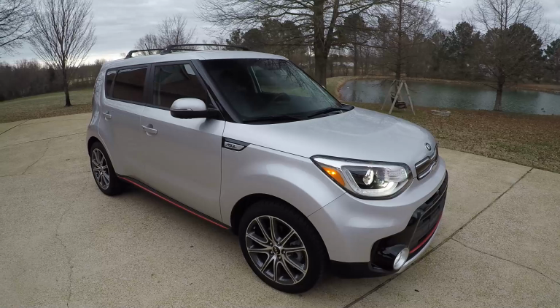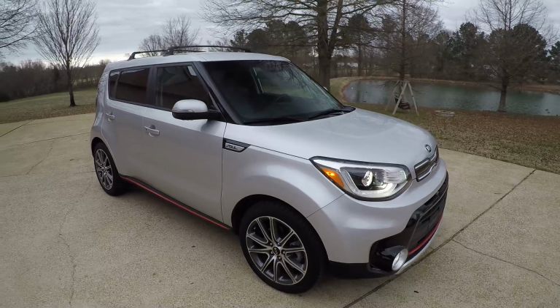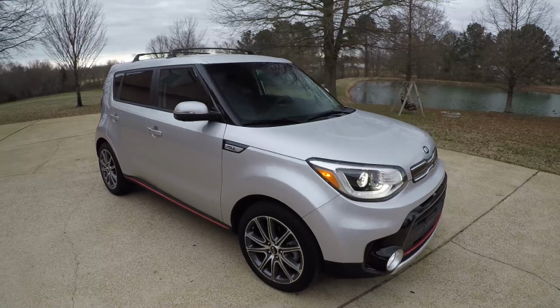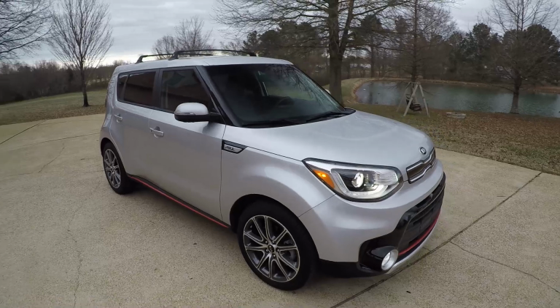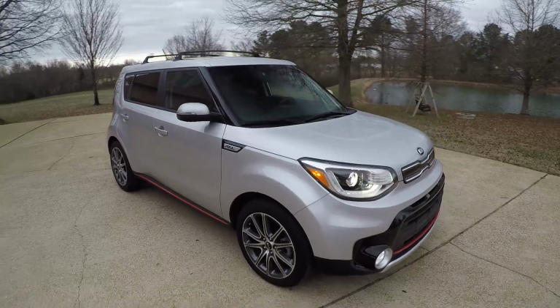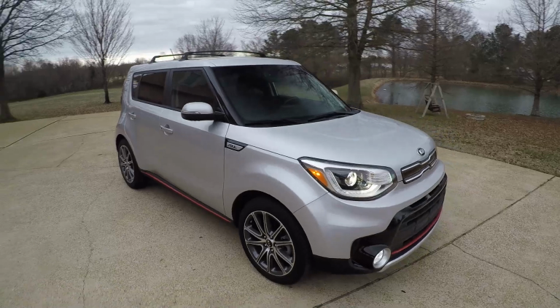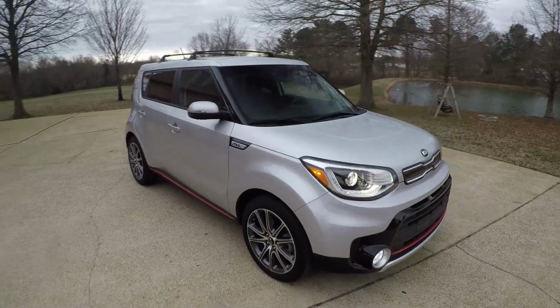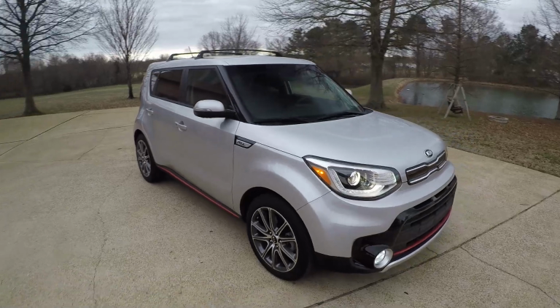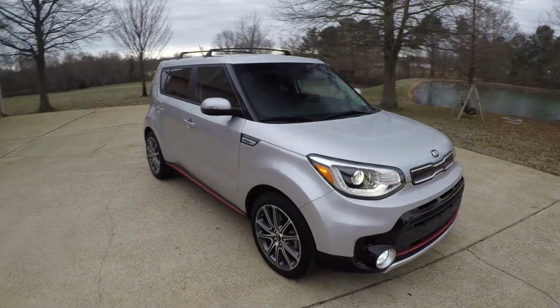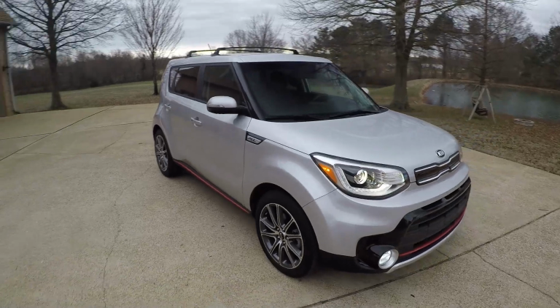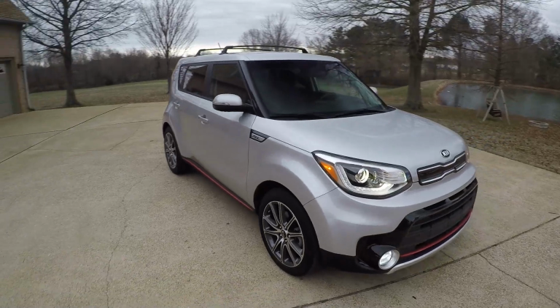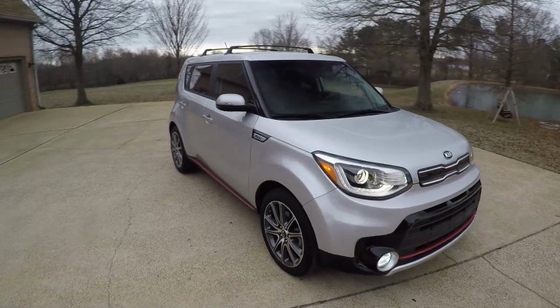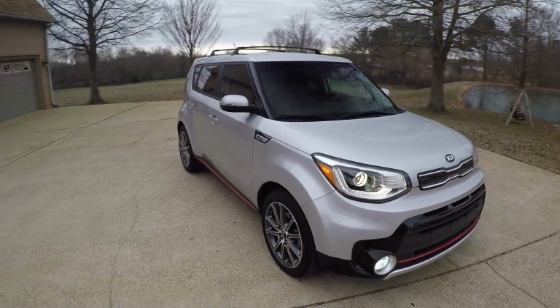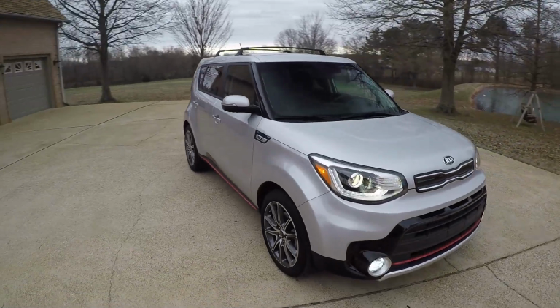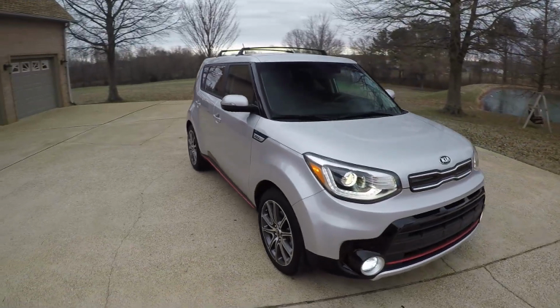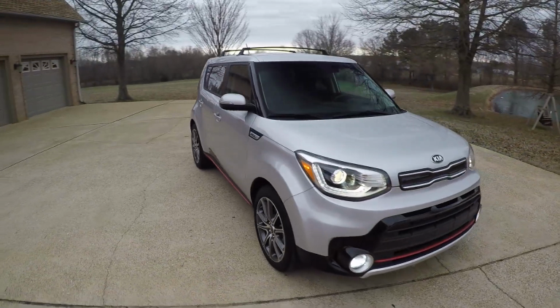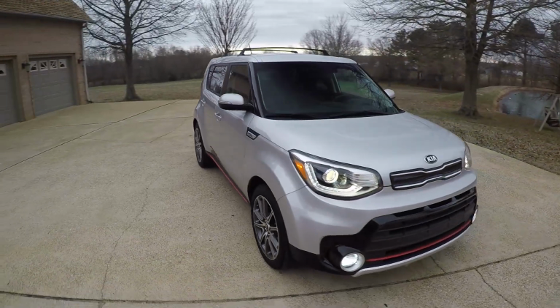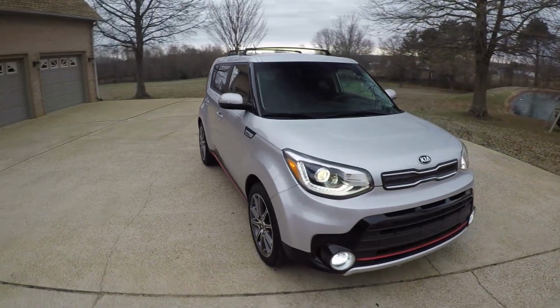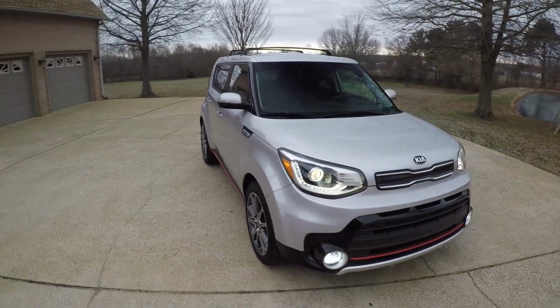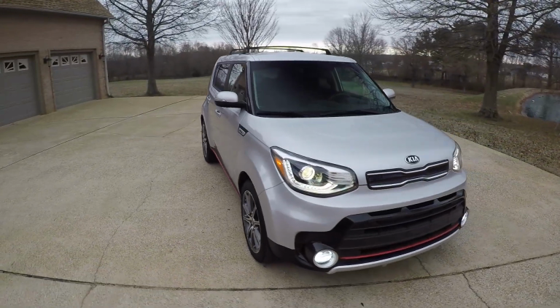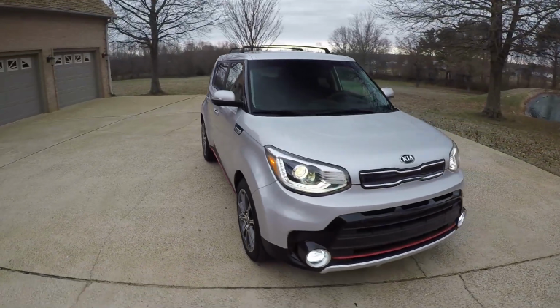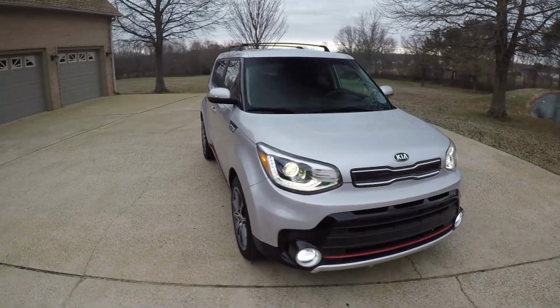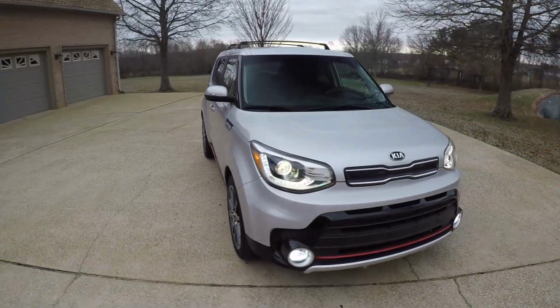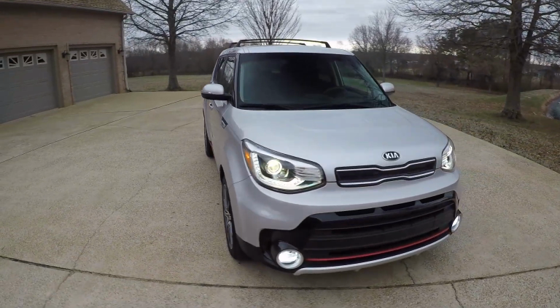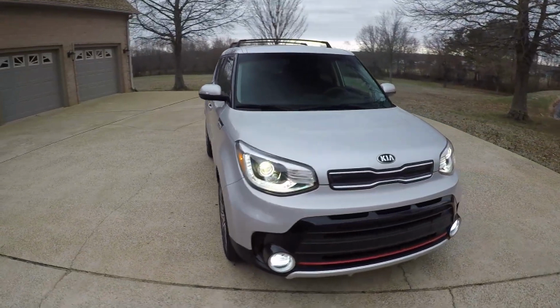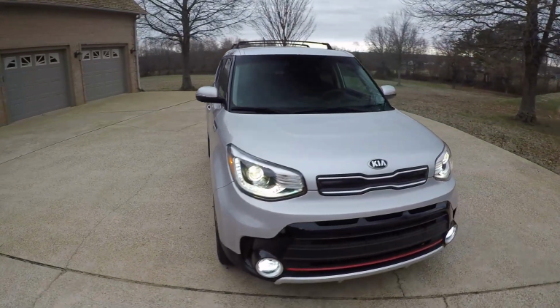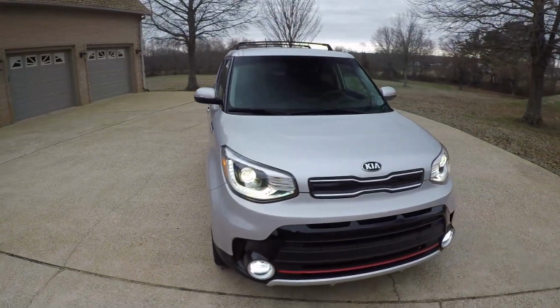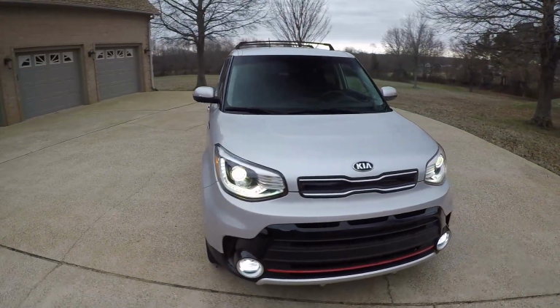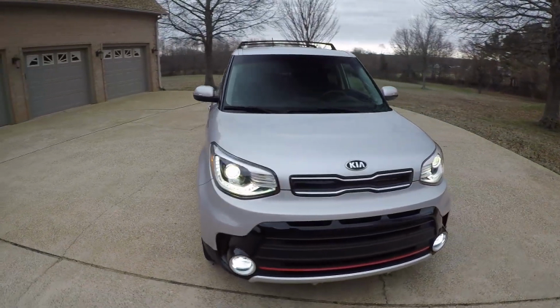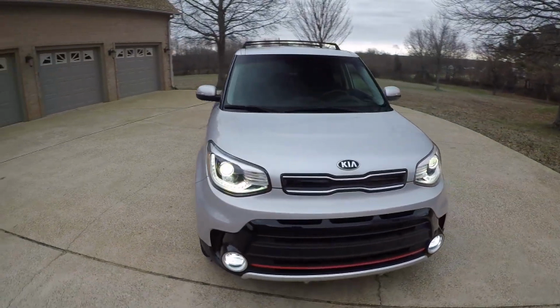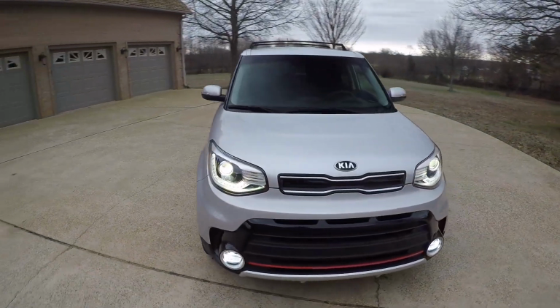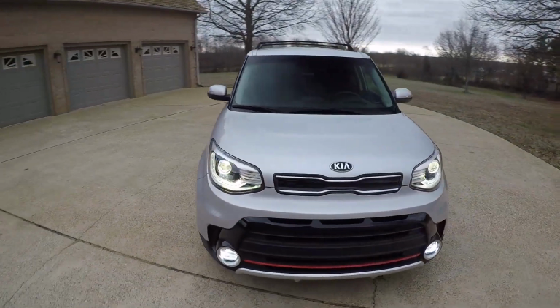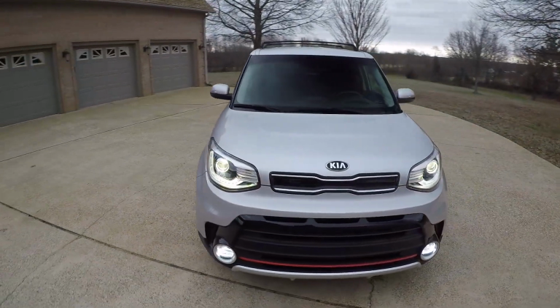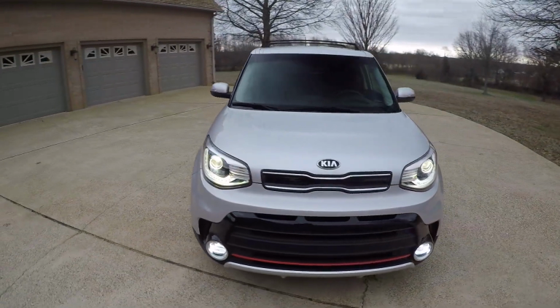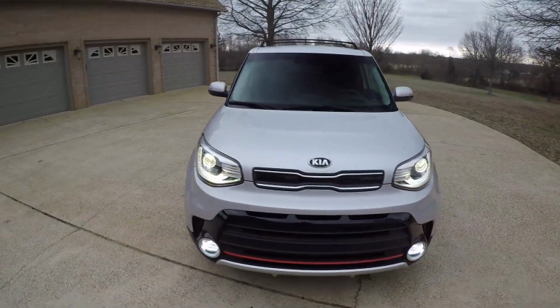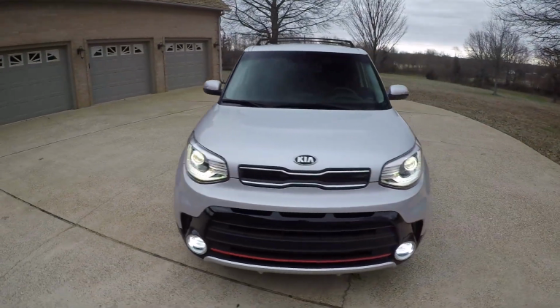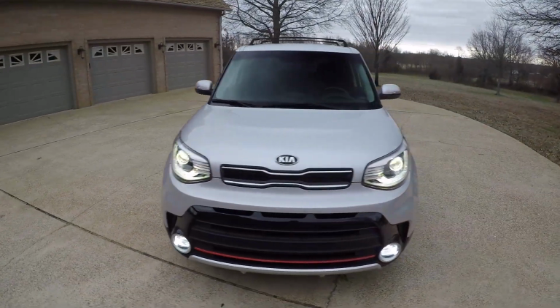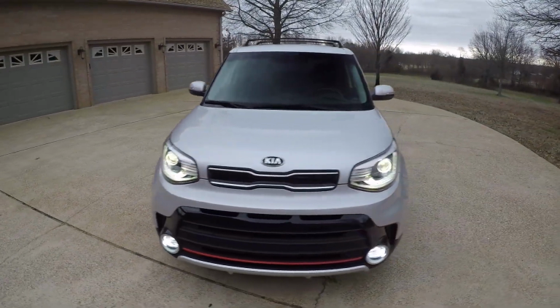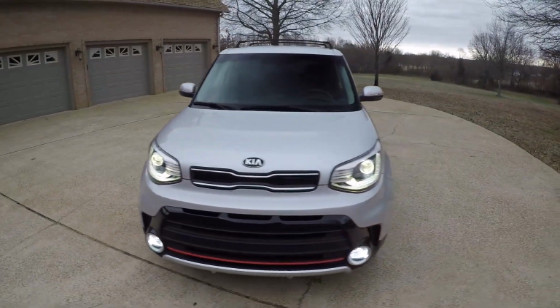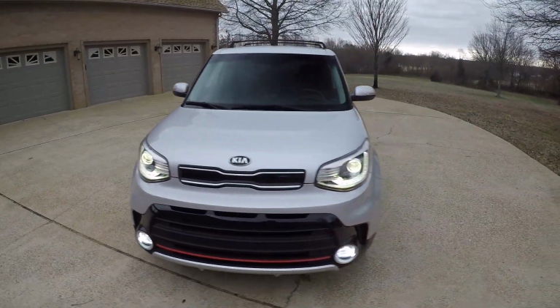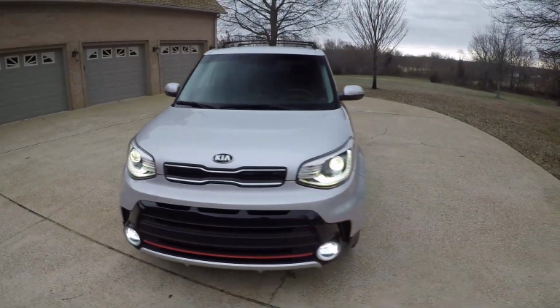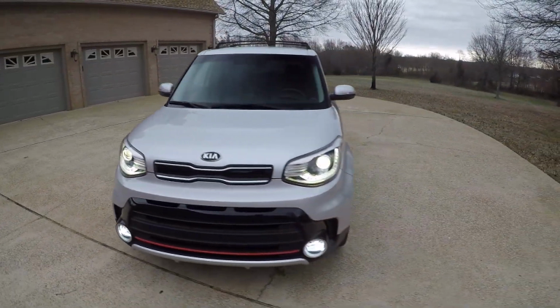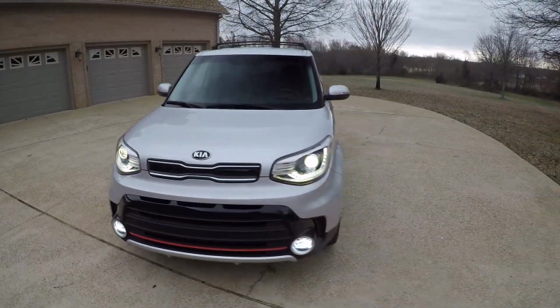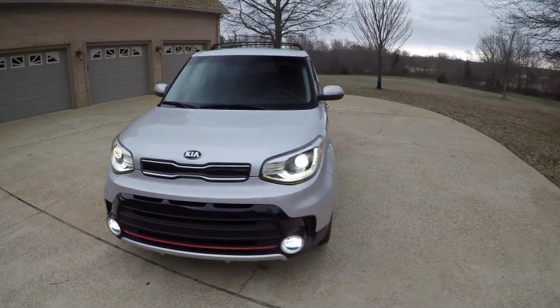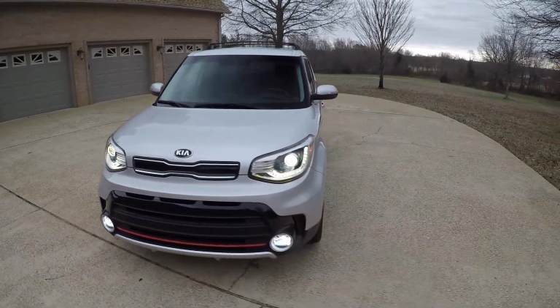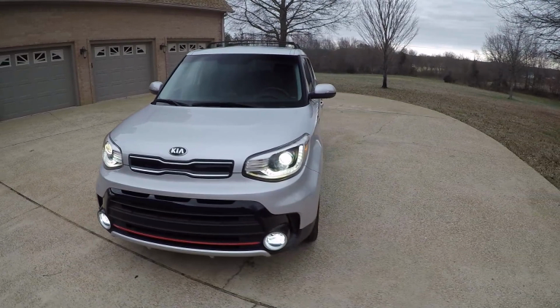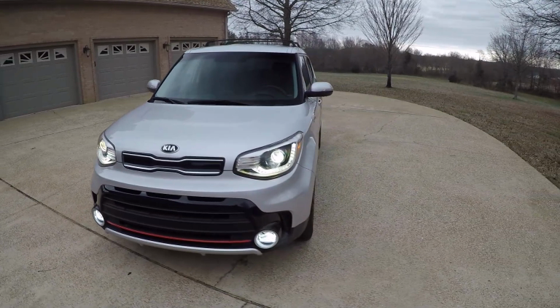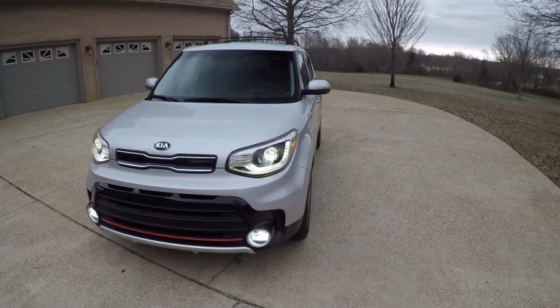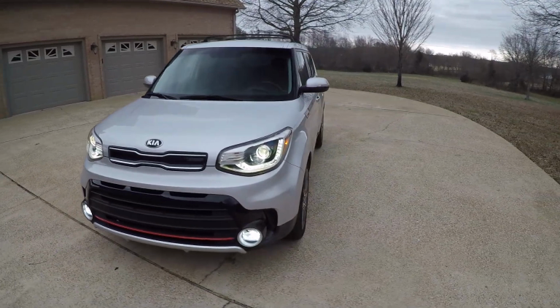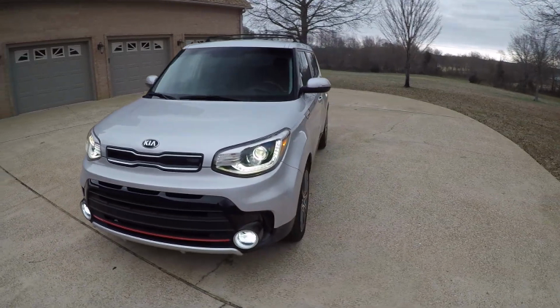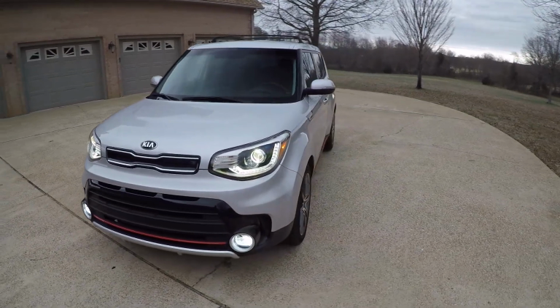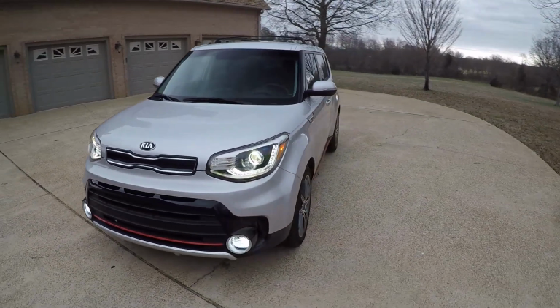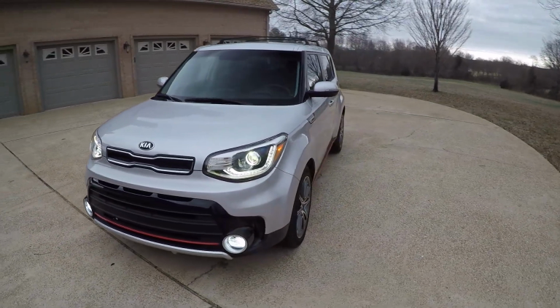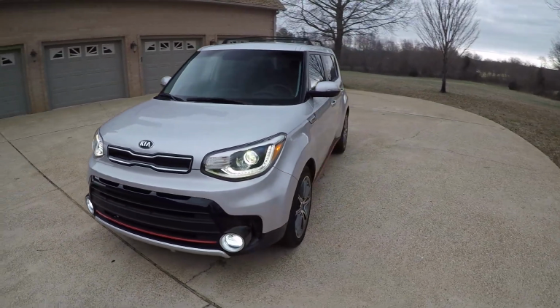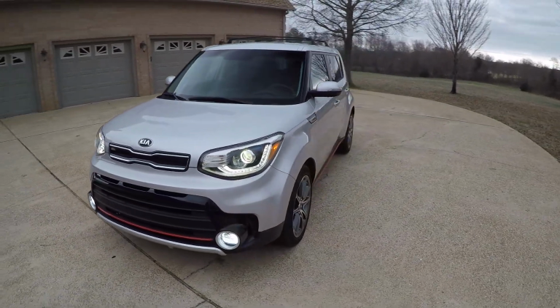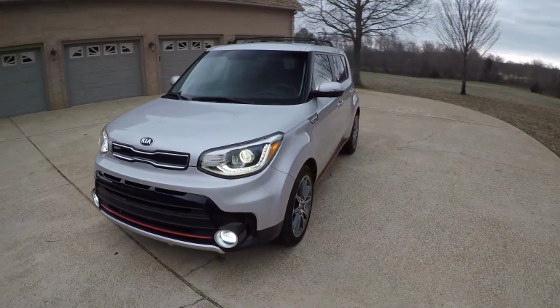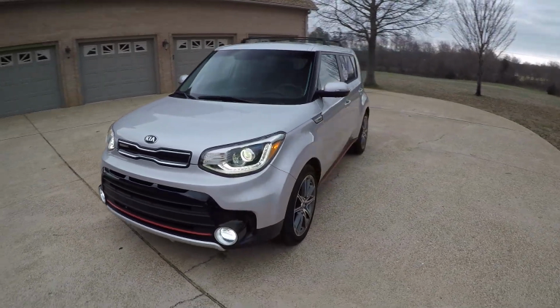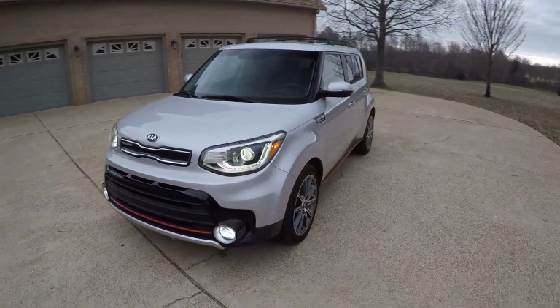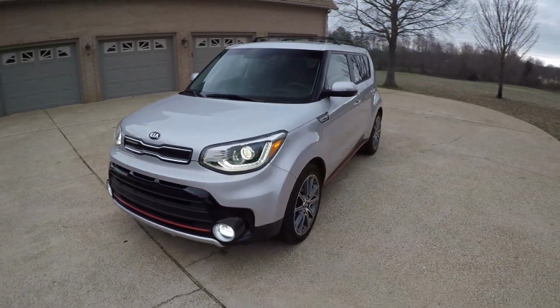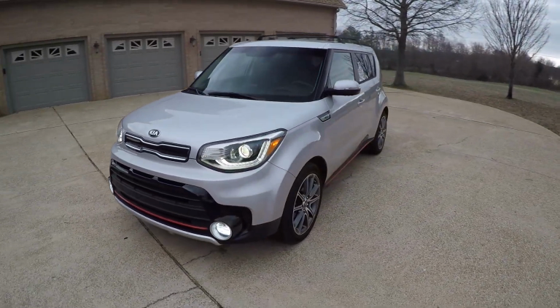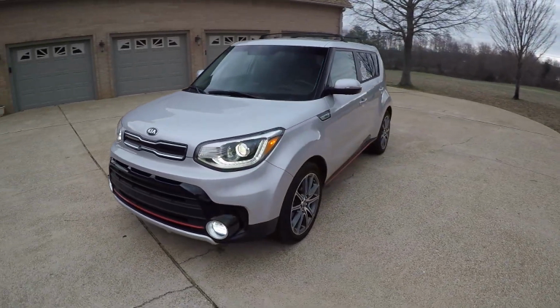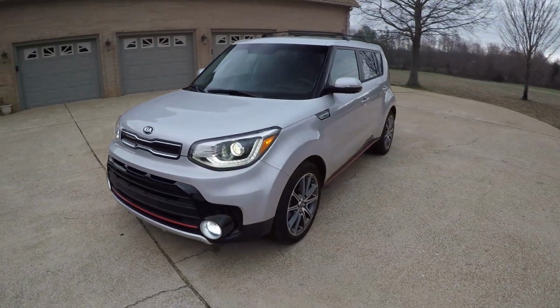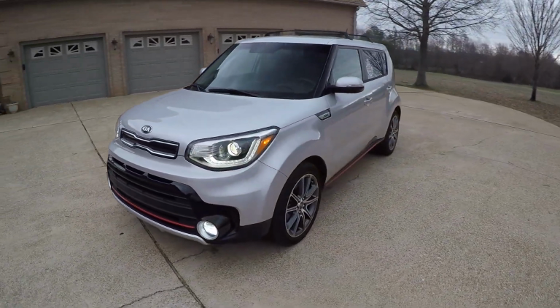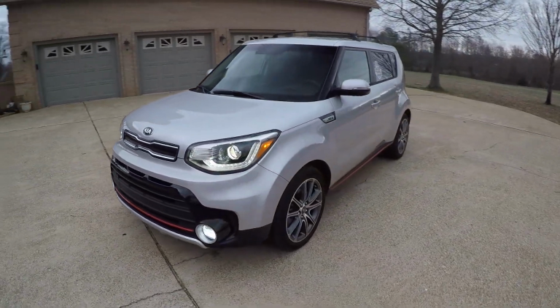Welcome to Sunset Motors. My name is Frank Gerard. We're located in West Tennessee. Got a sharp 2017 Kia Soul.